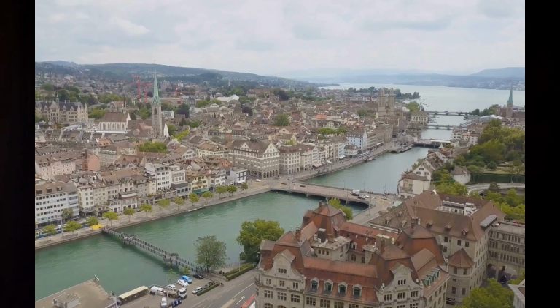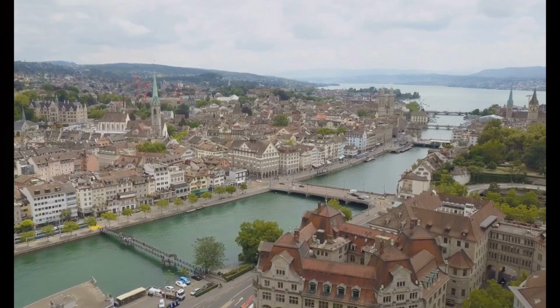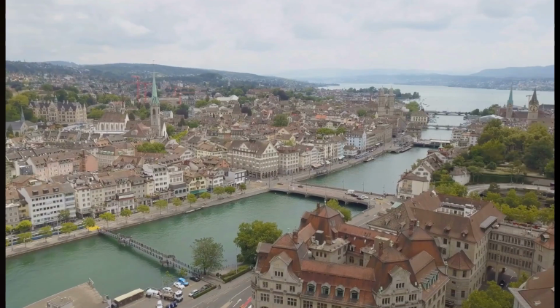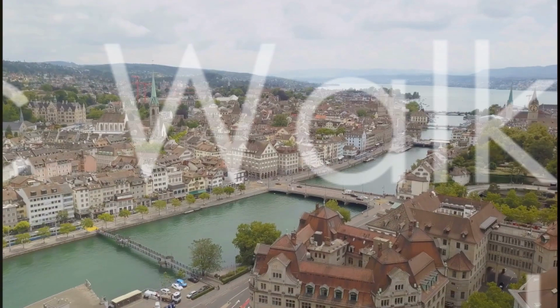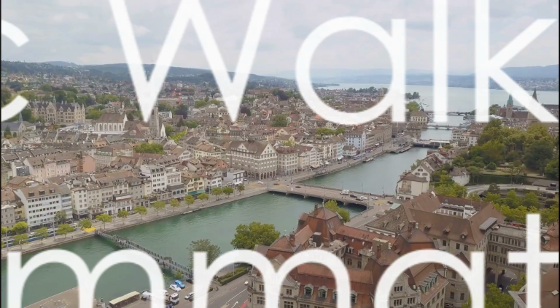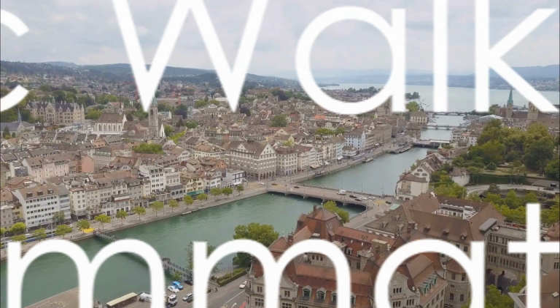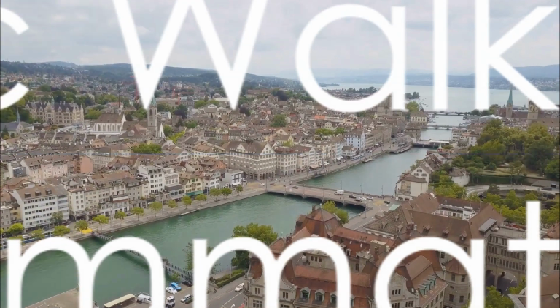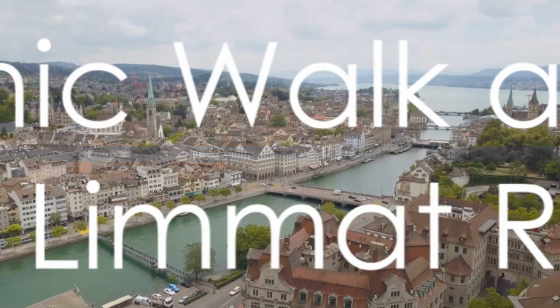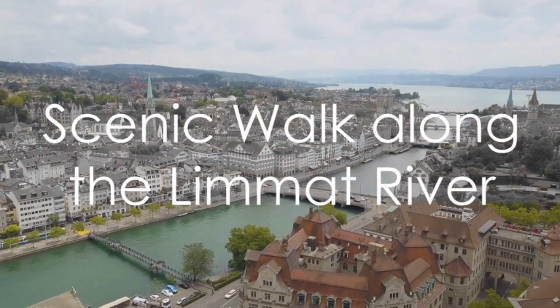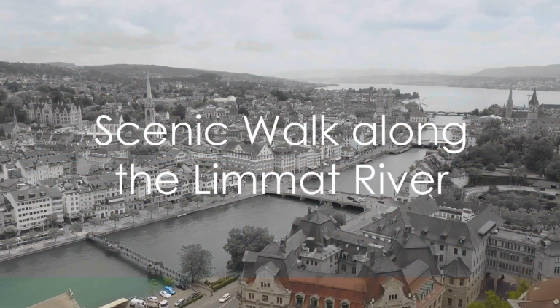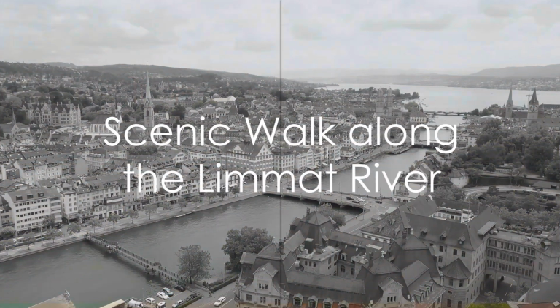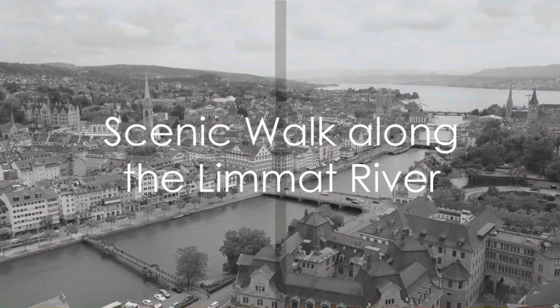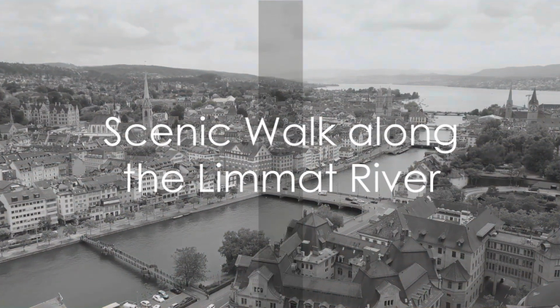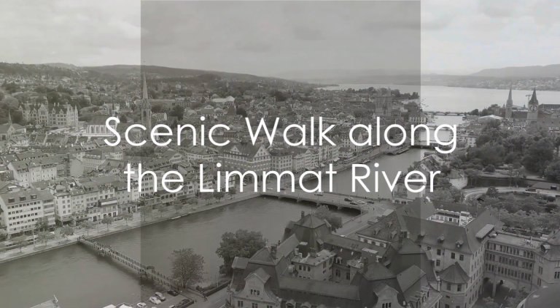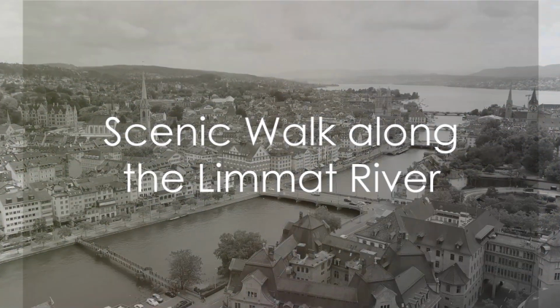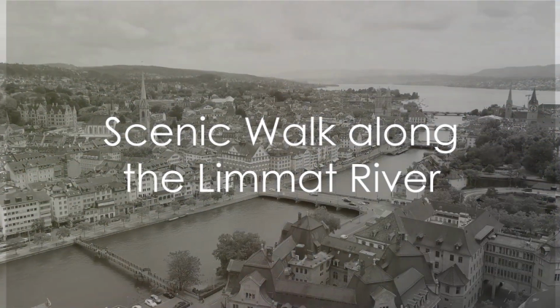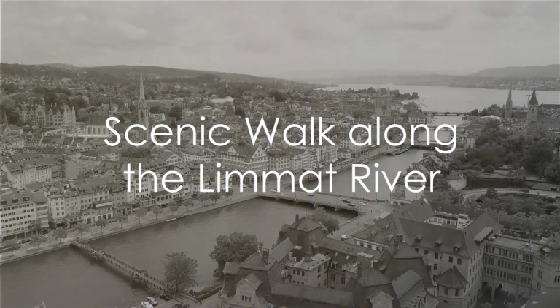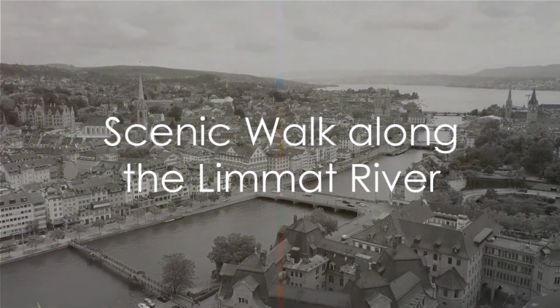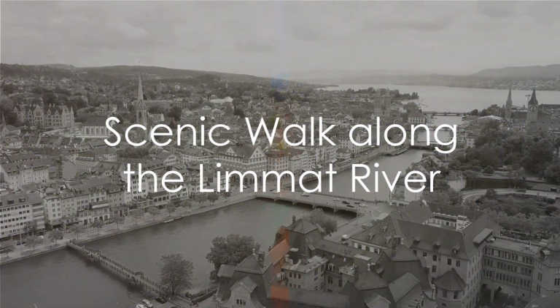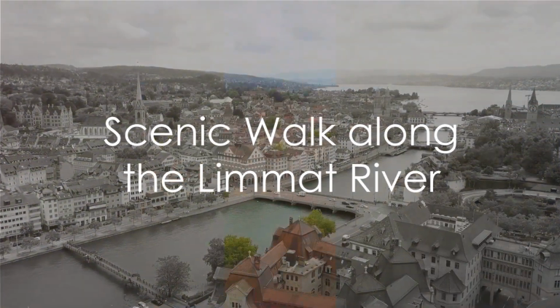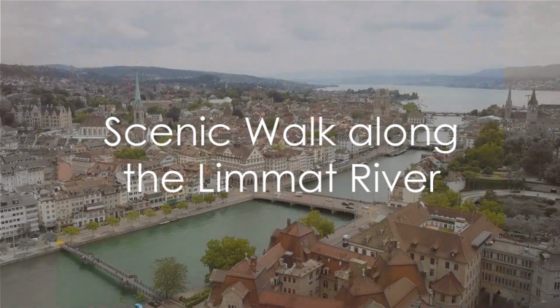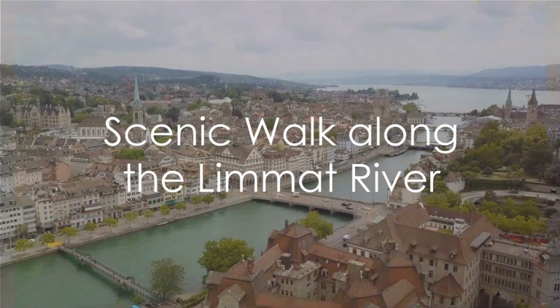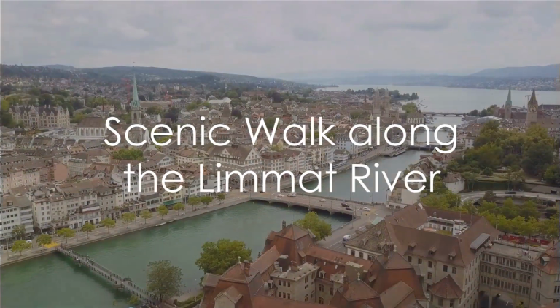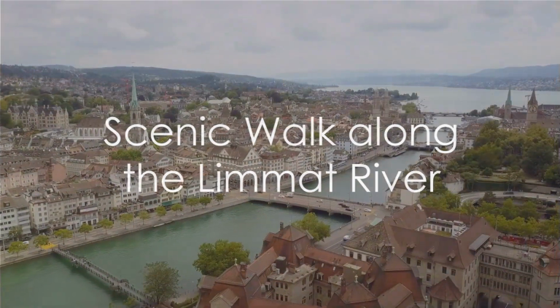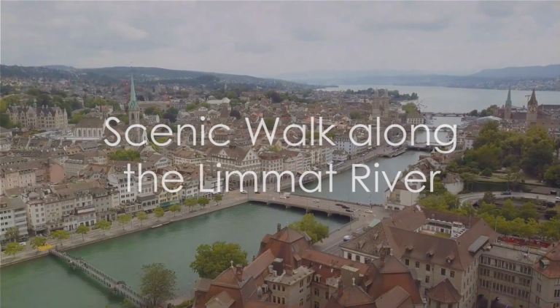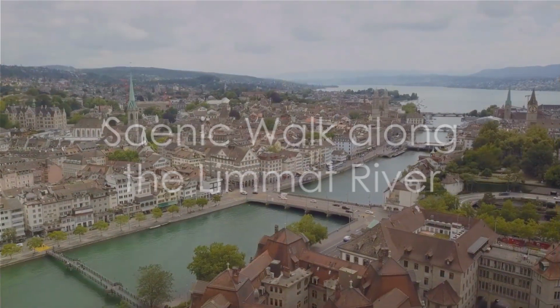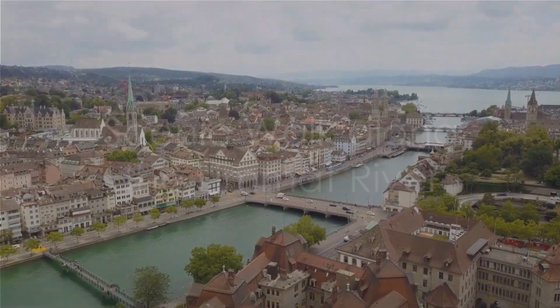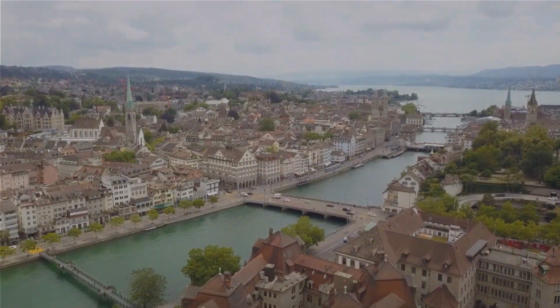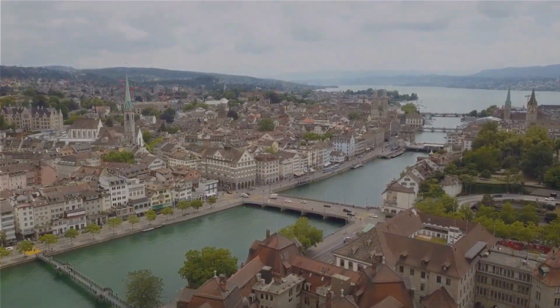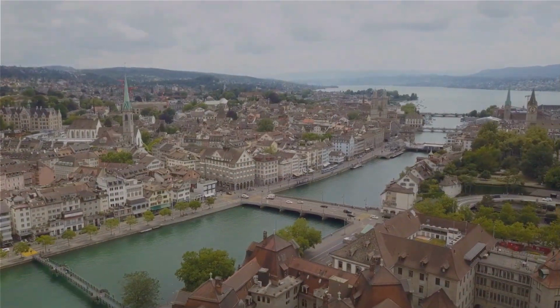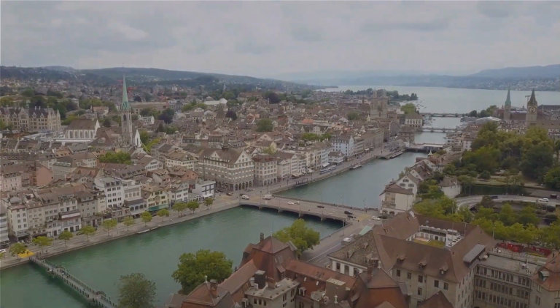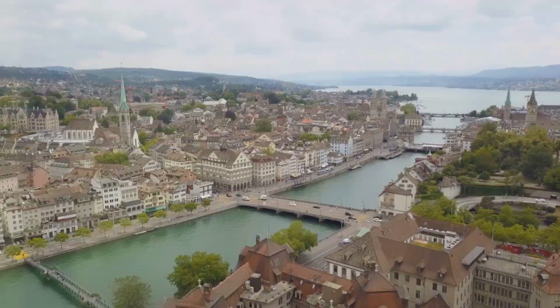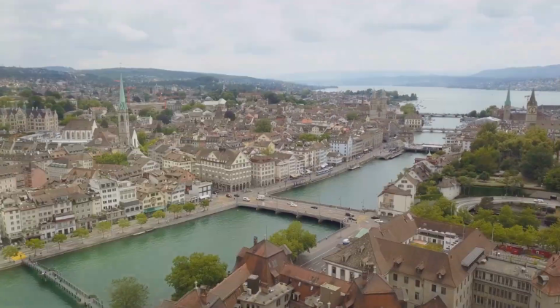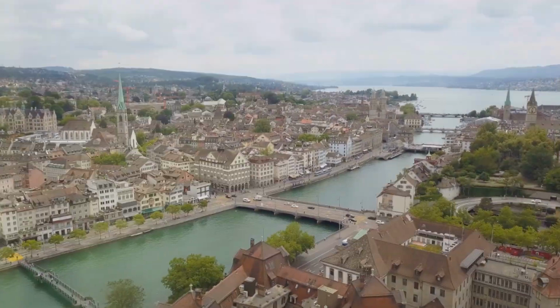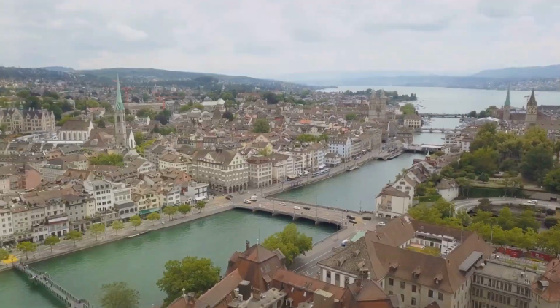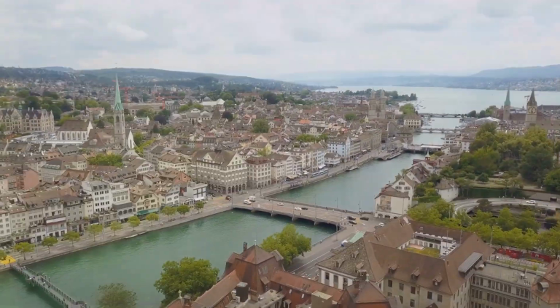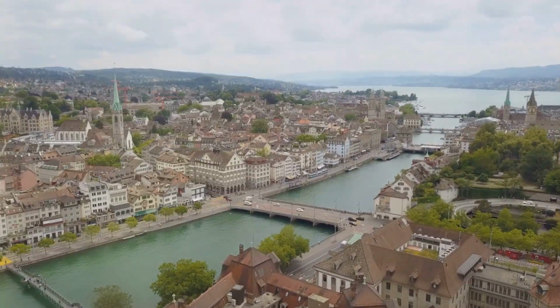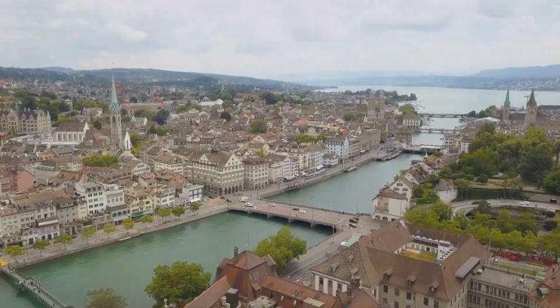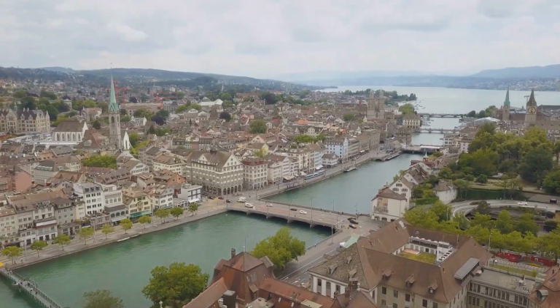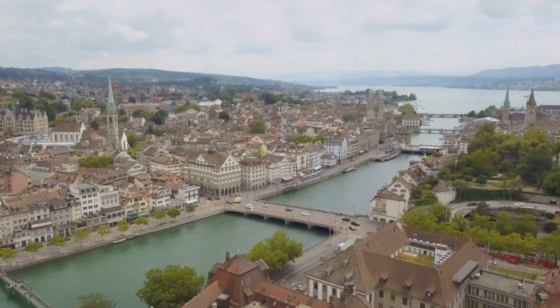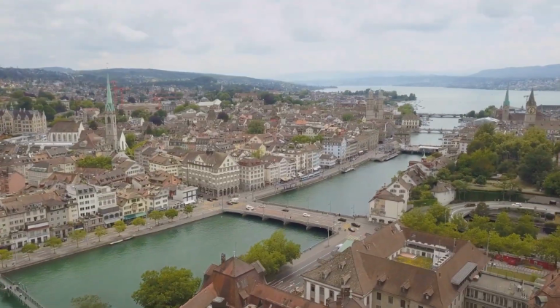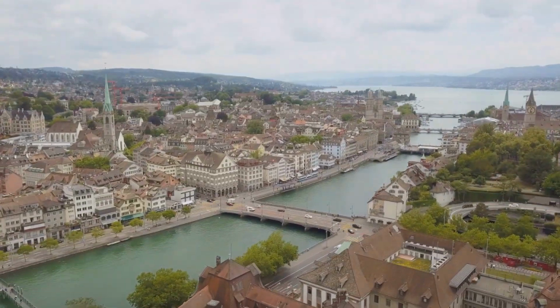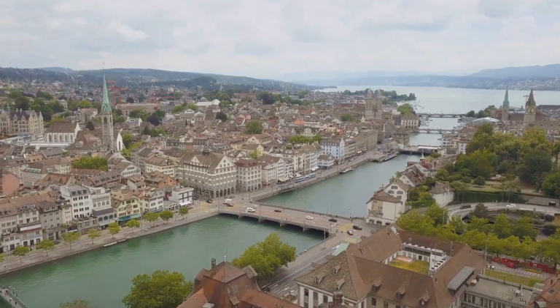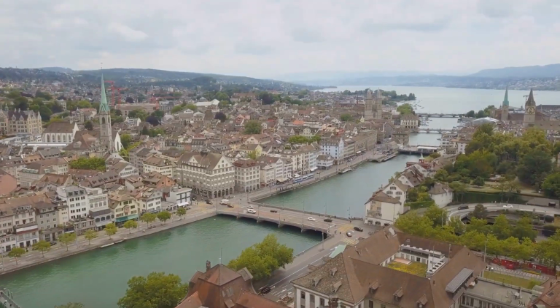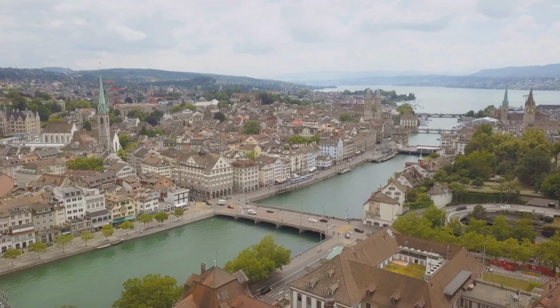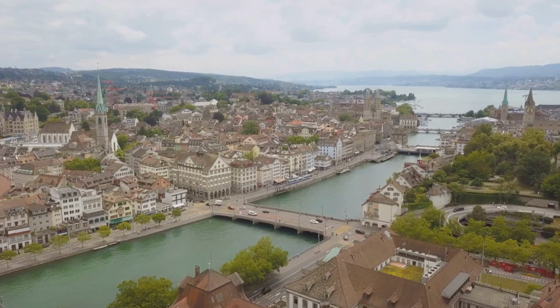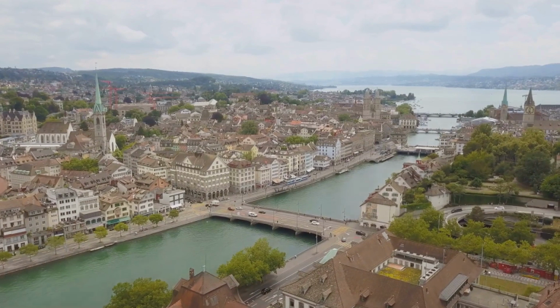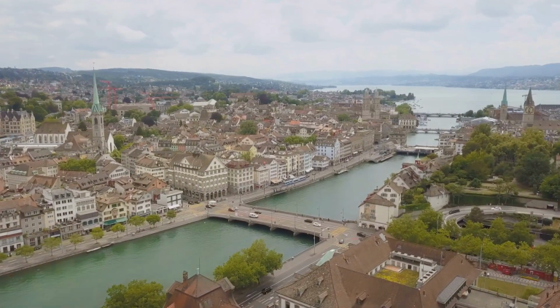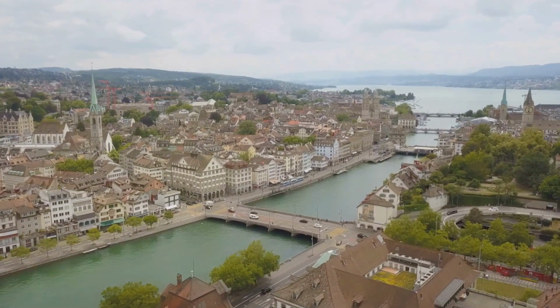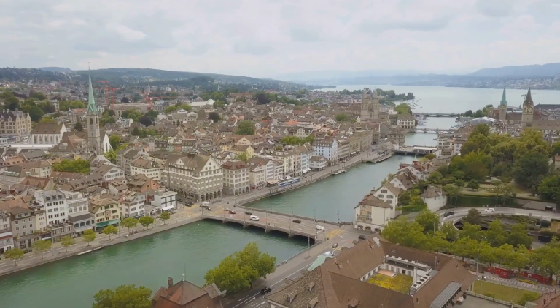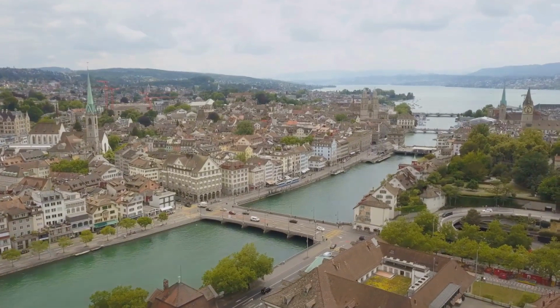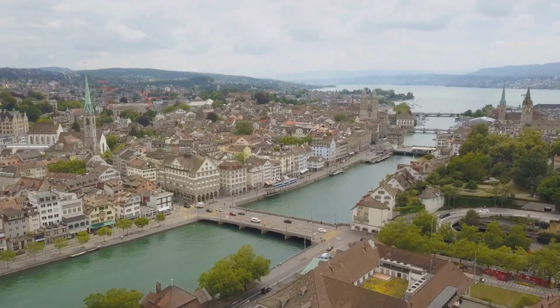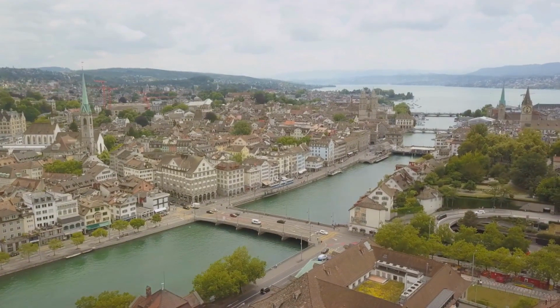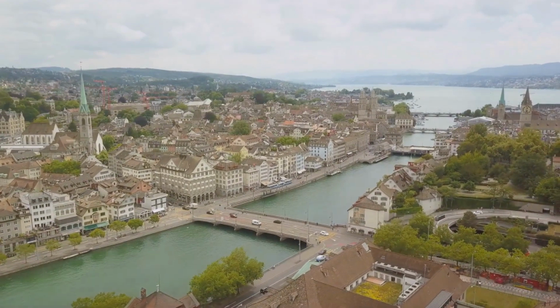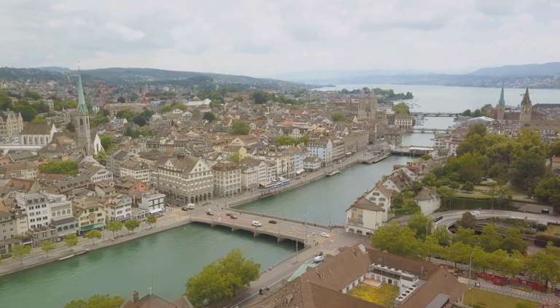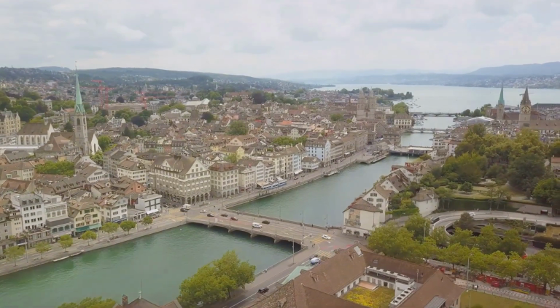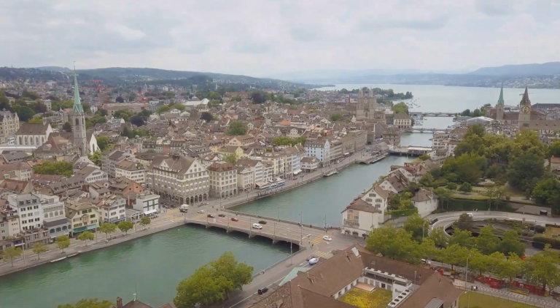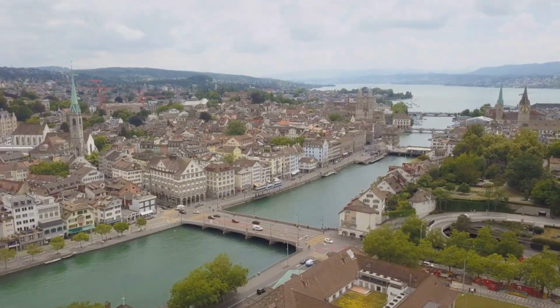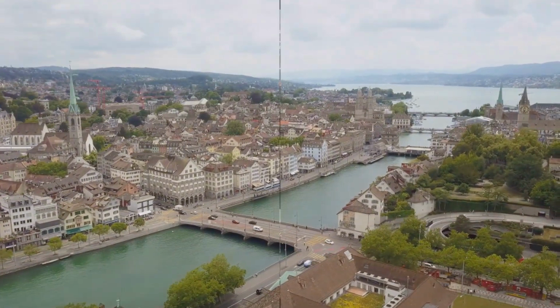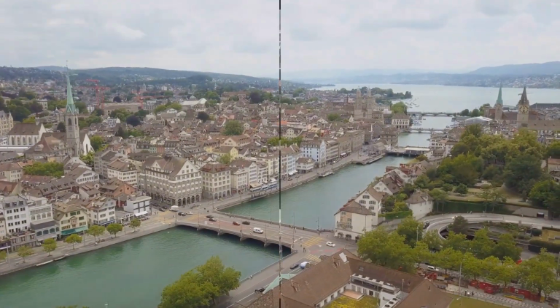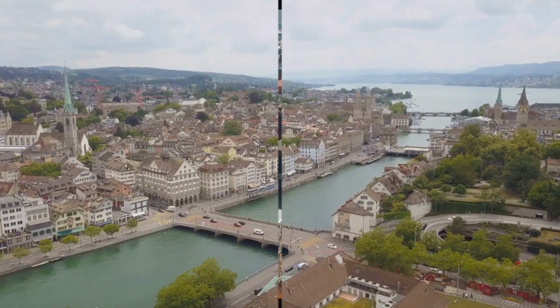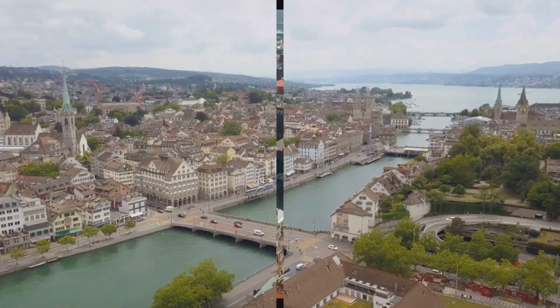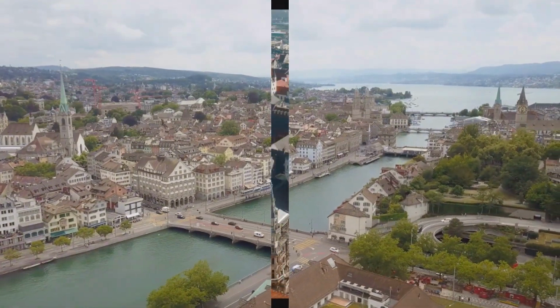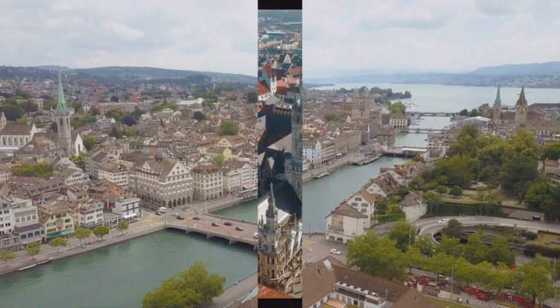For a scenic walk, follow the banks of the Limmat River through the heart of Zurich. The delightful views of the city and the river will captivate you.